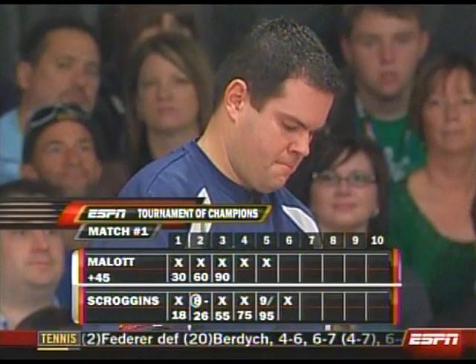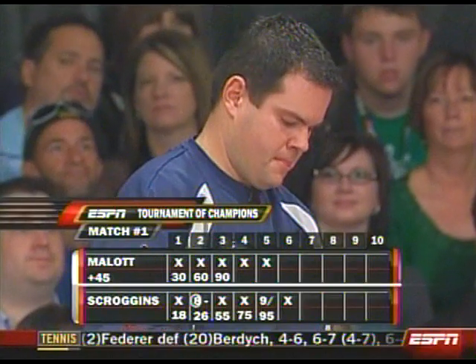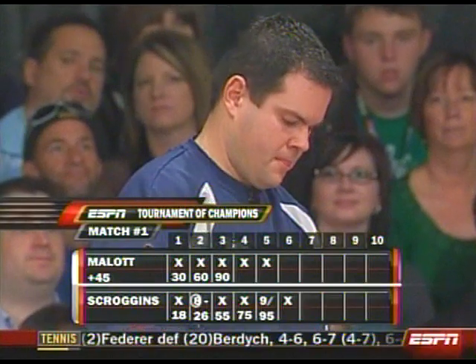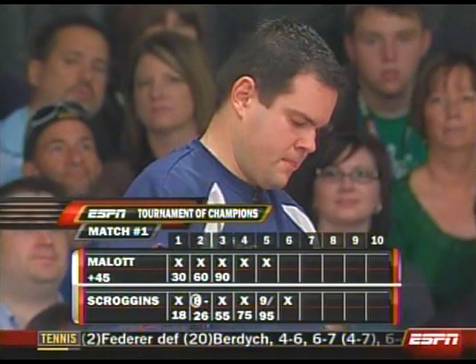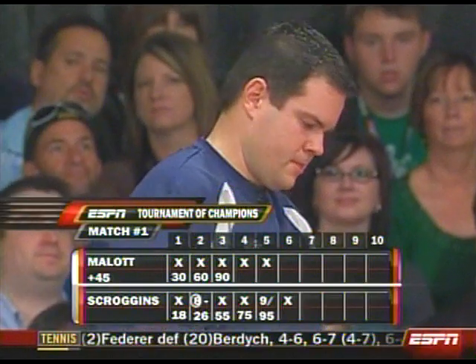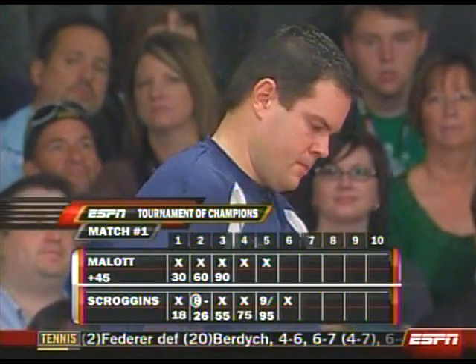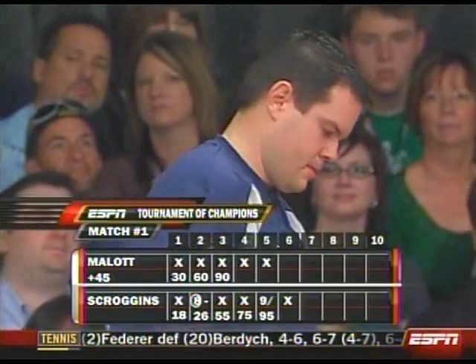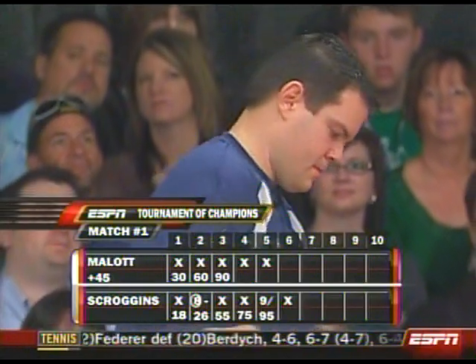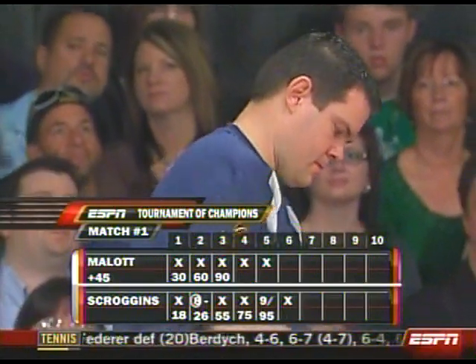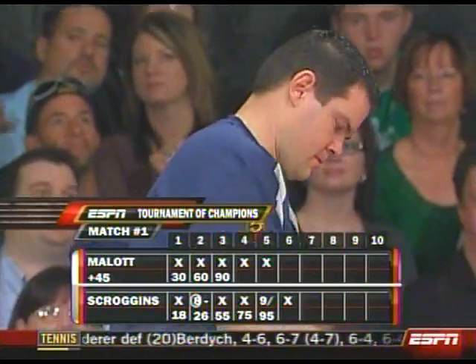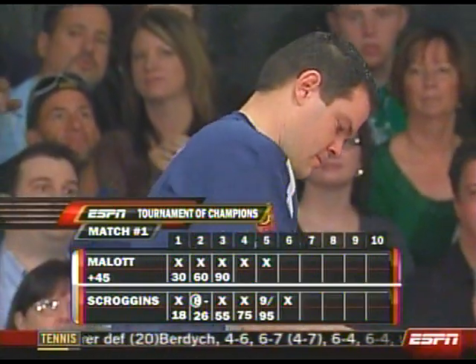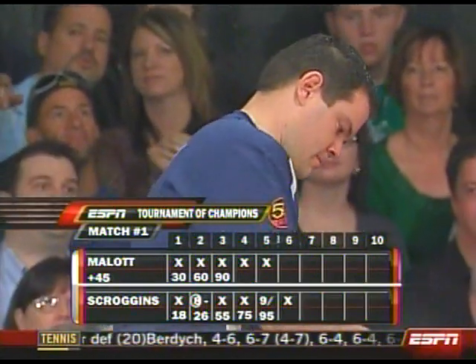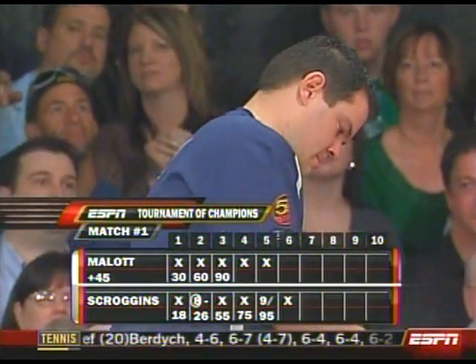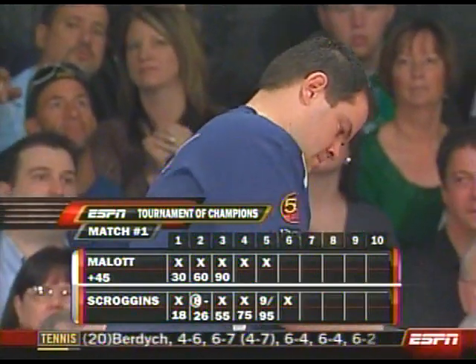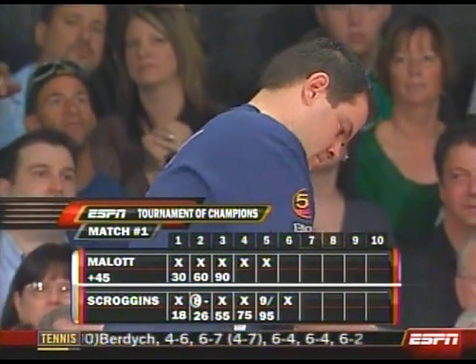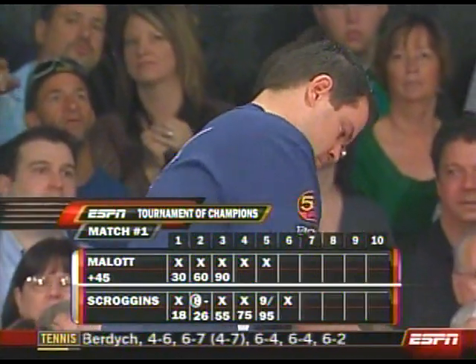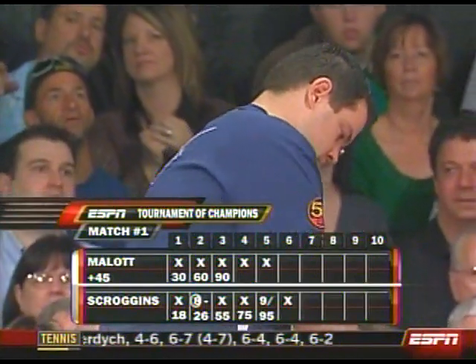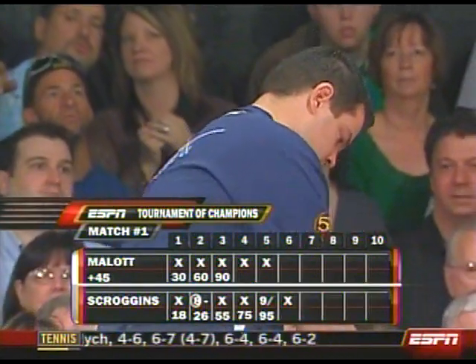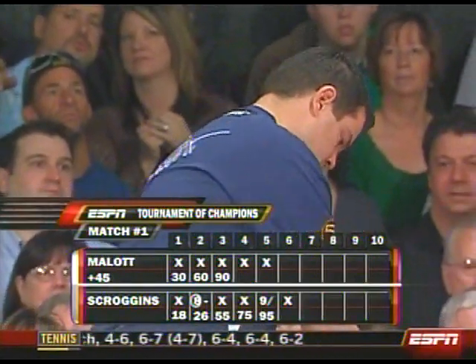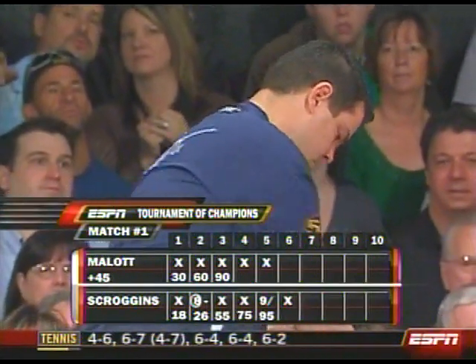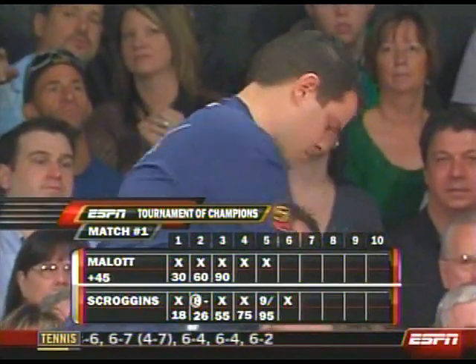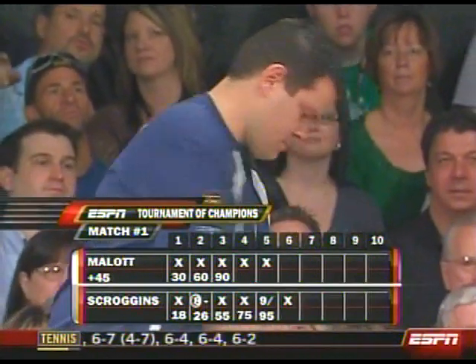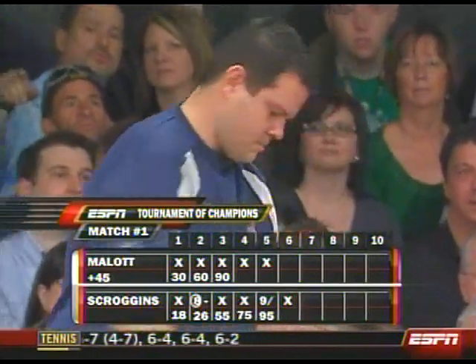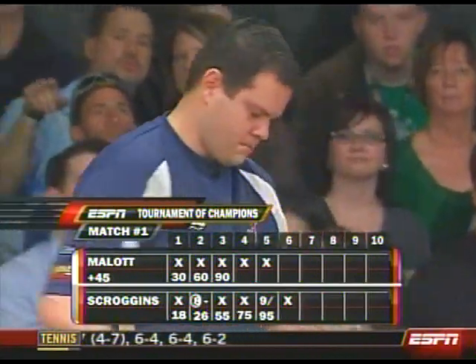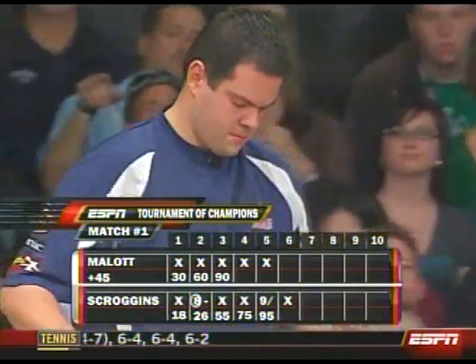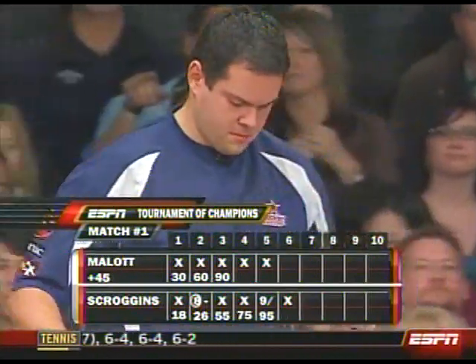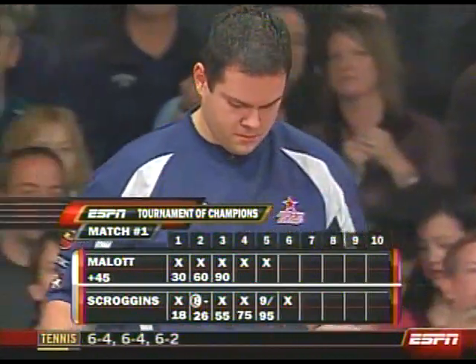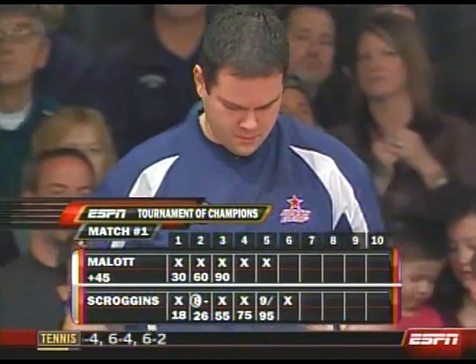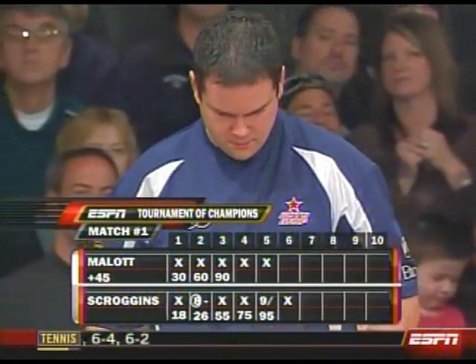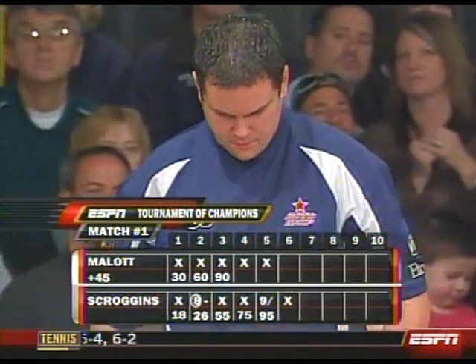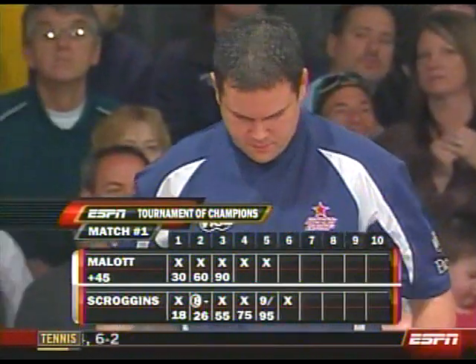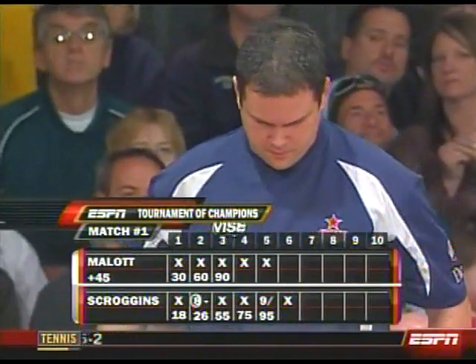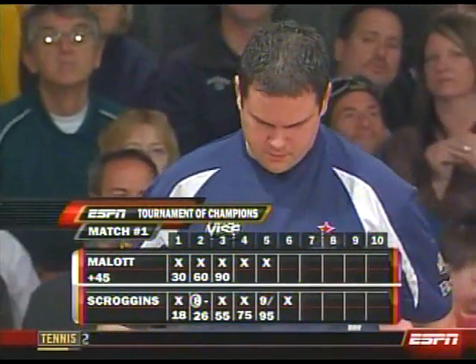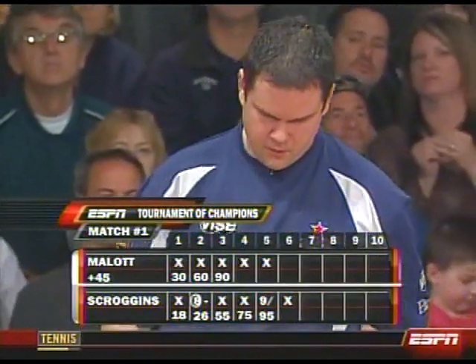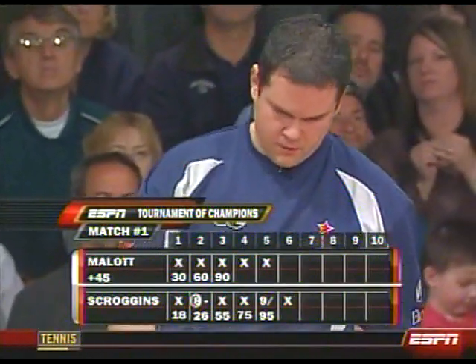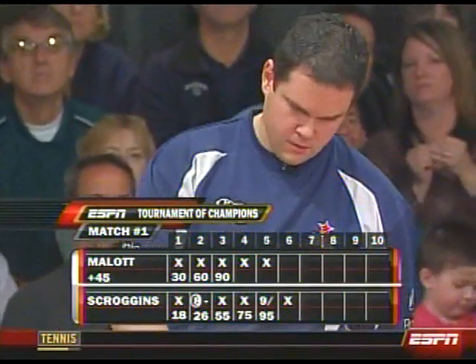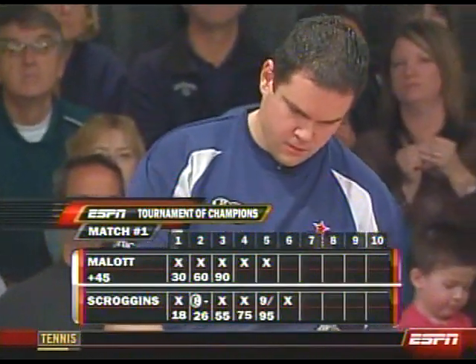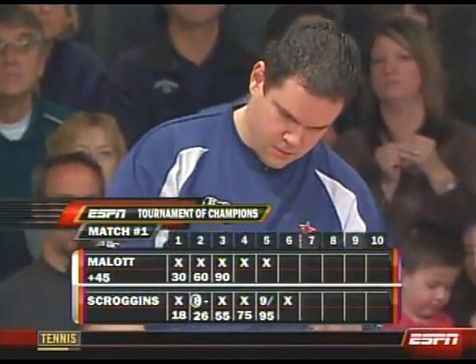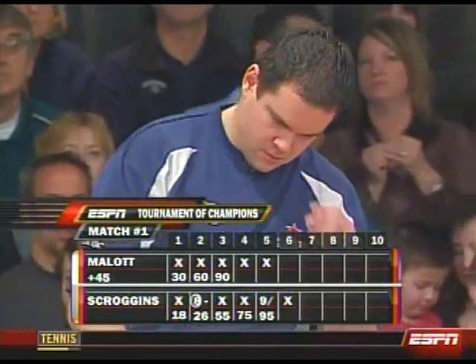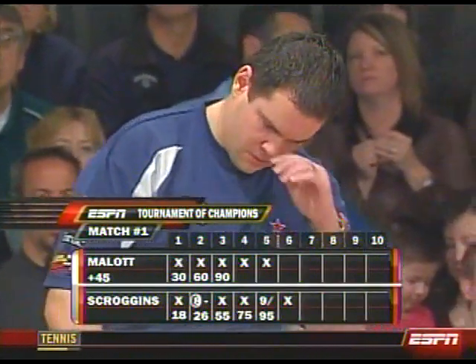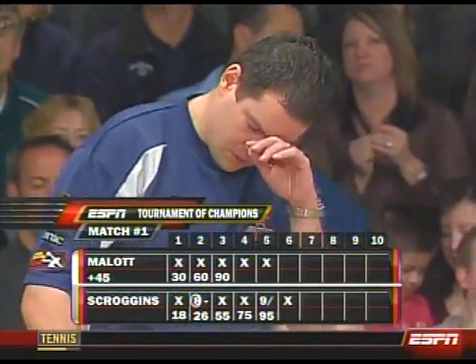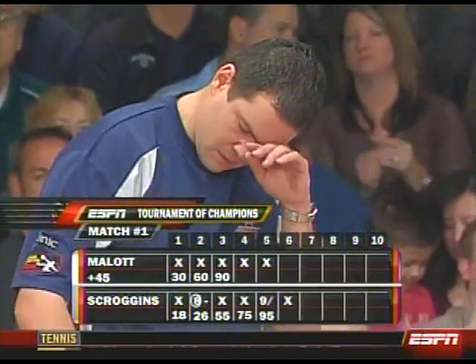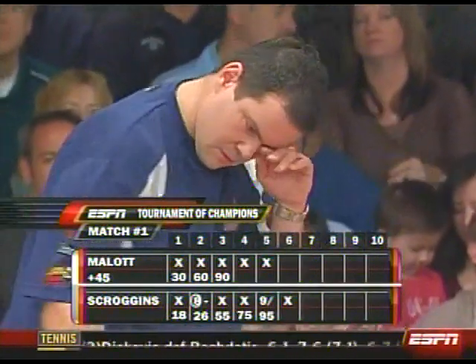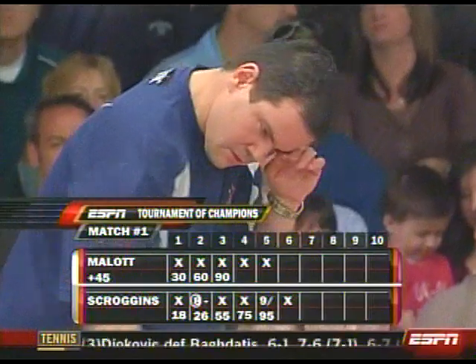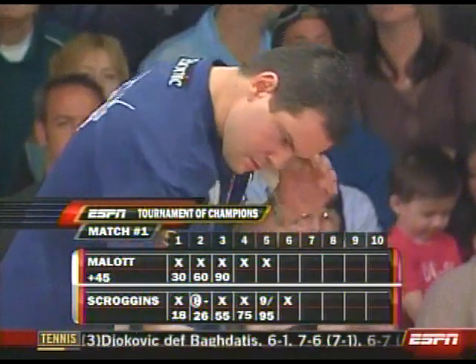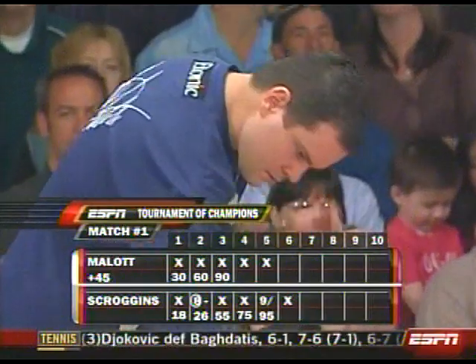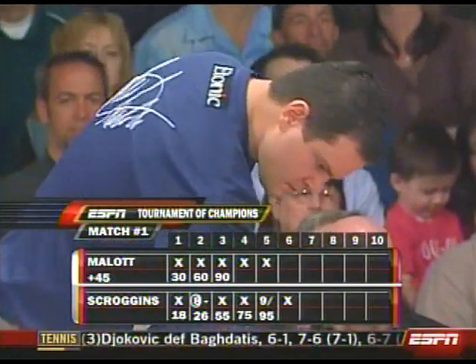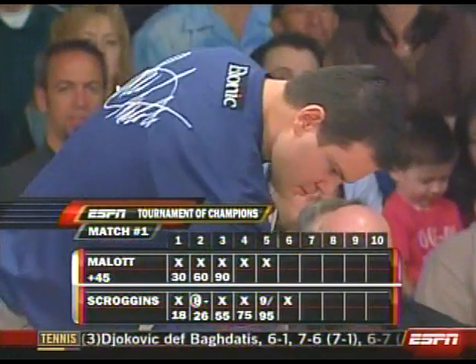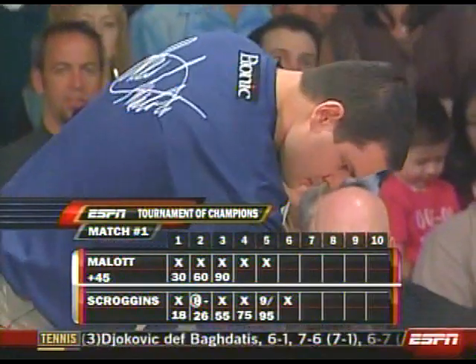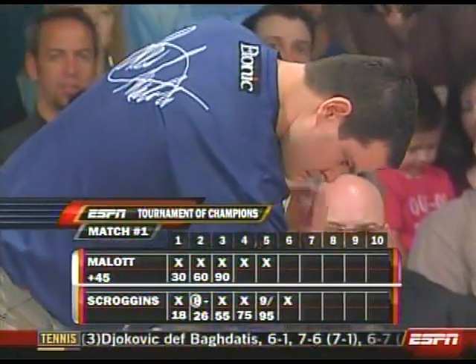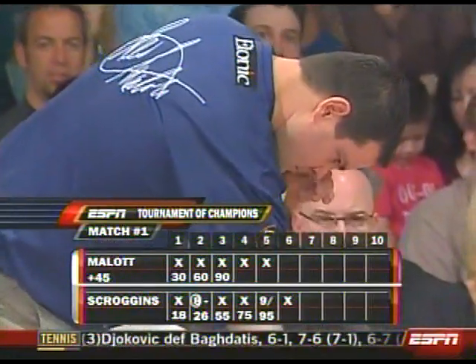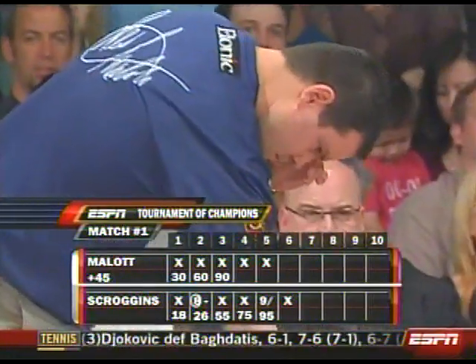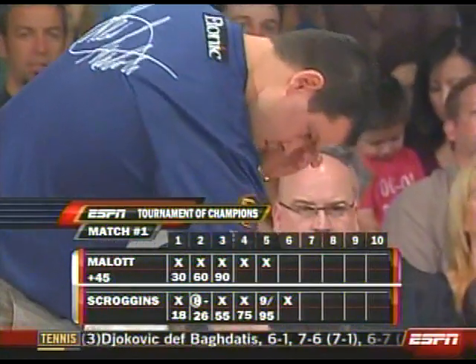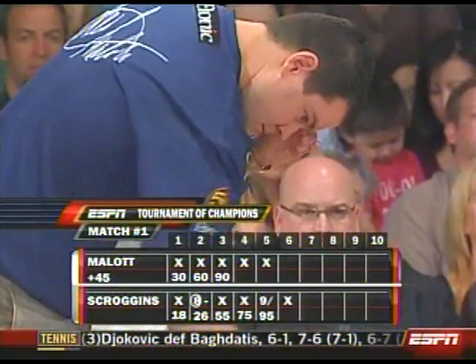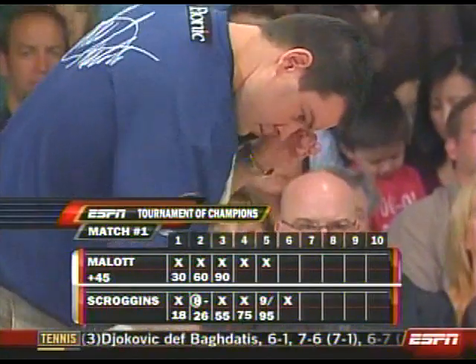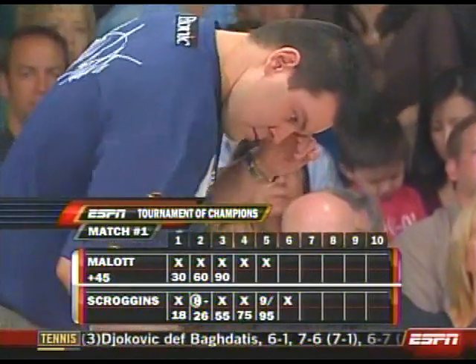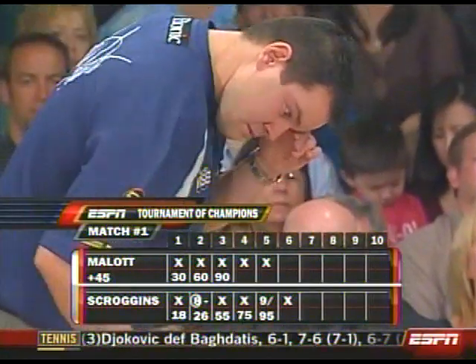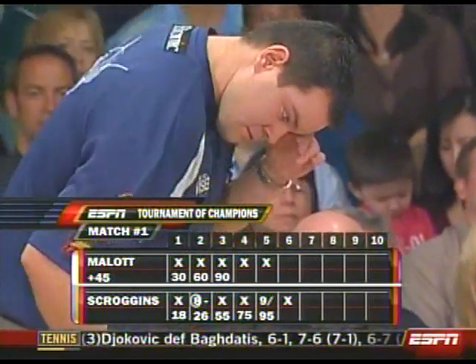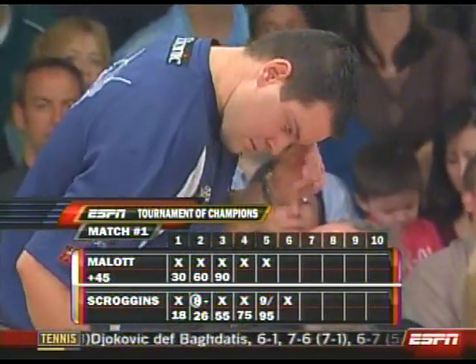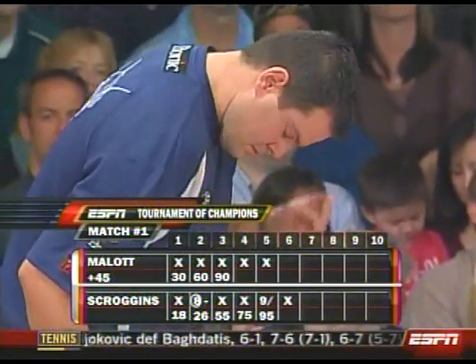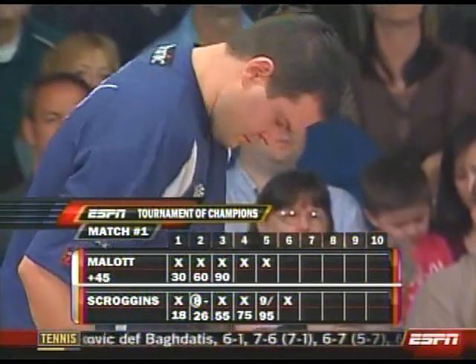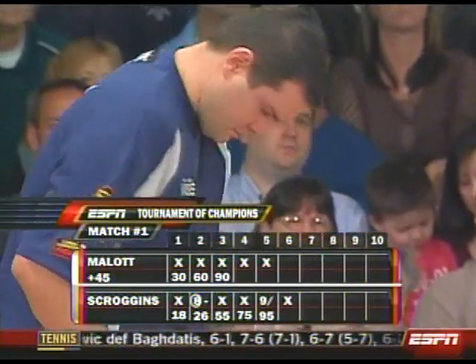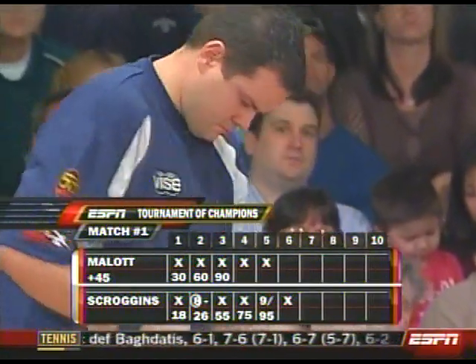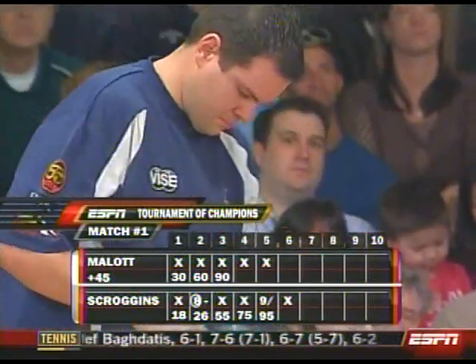Wes Mallott — not to jinx him — is in the process of potentially bowling one as well. He is perfect through five.